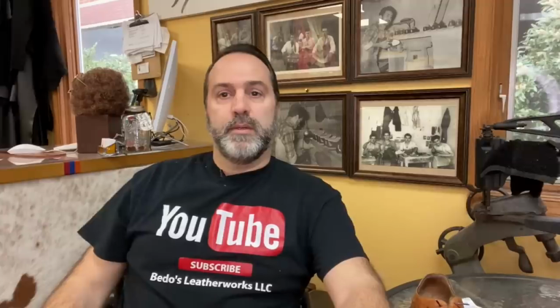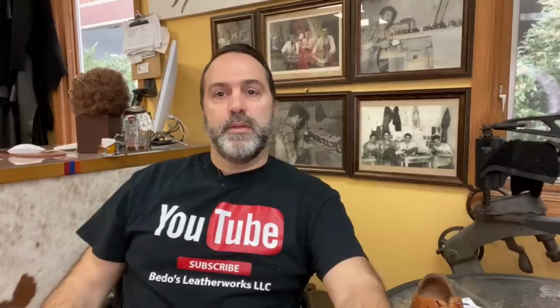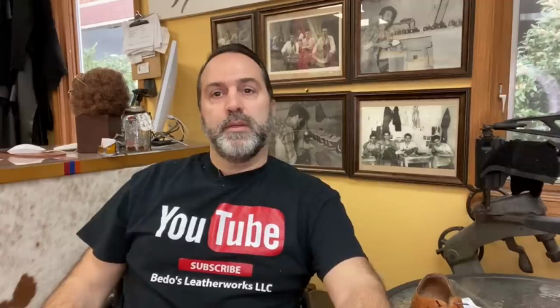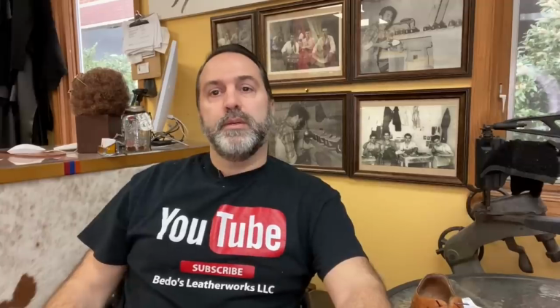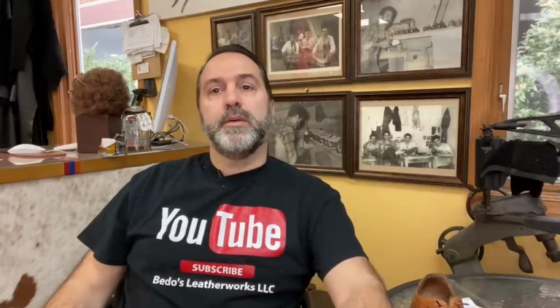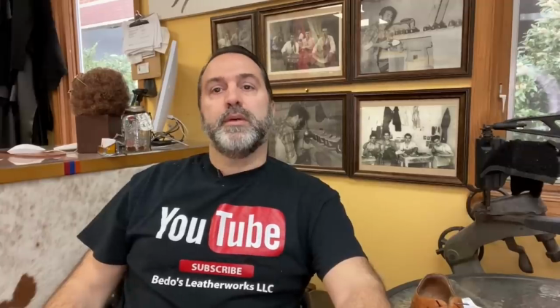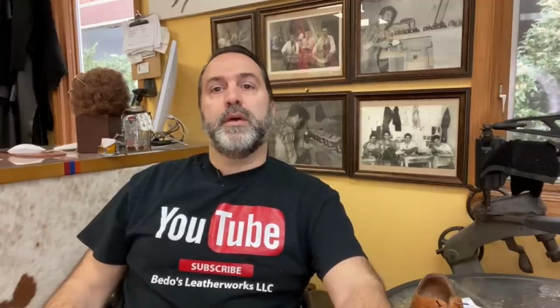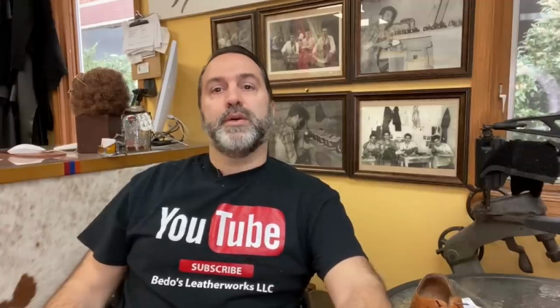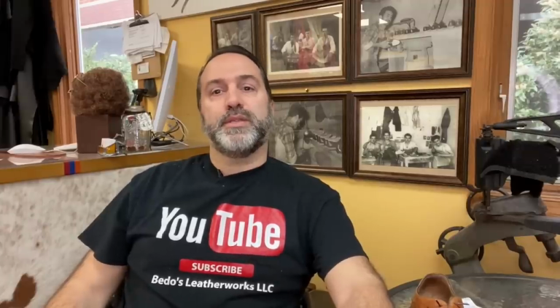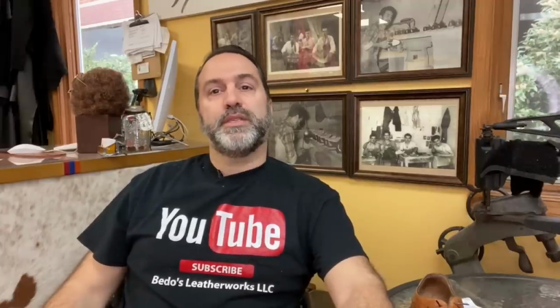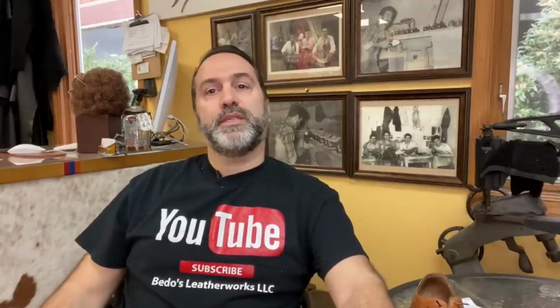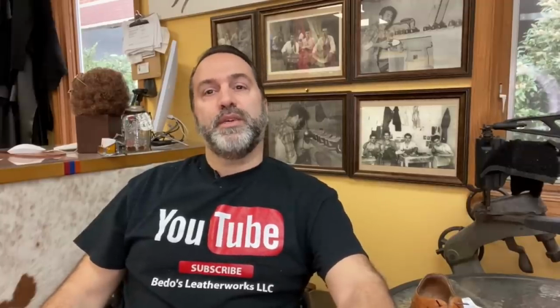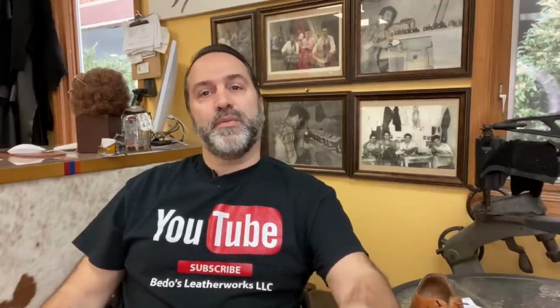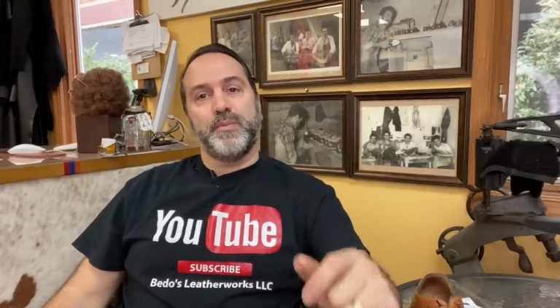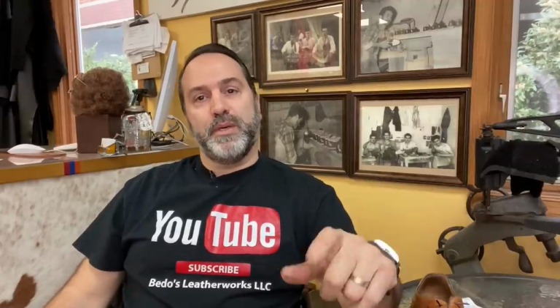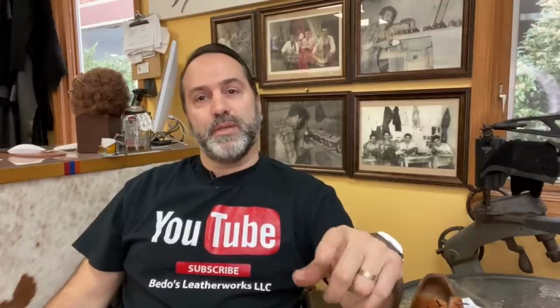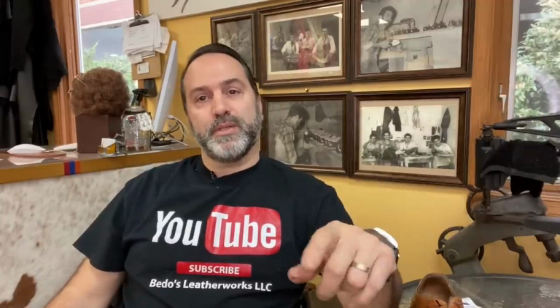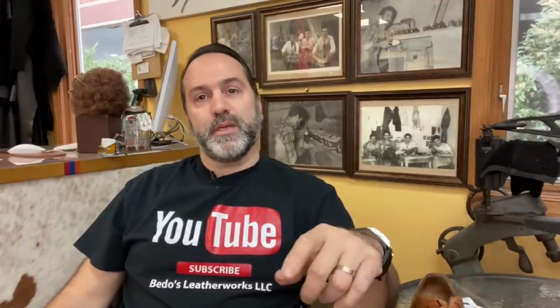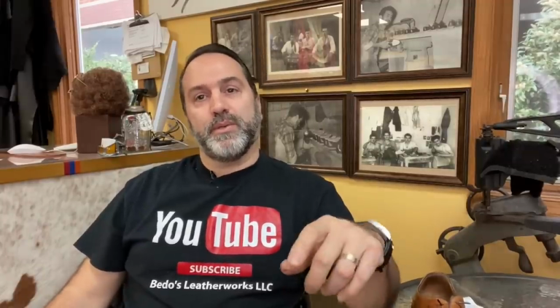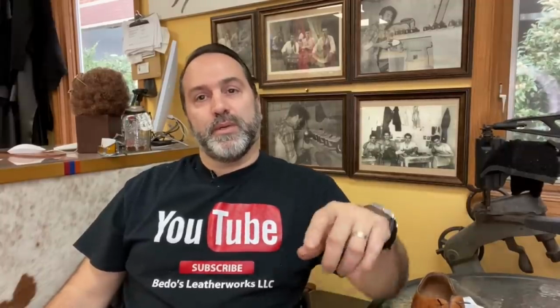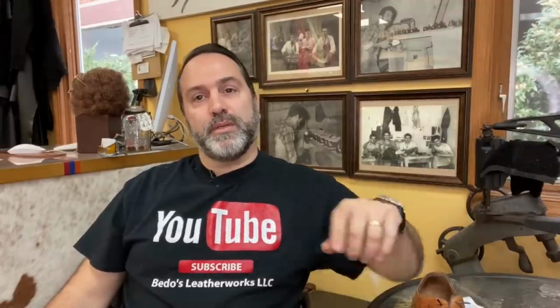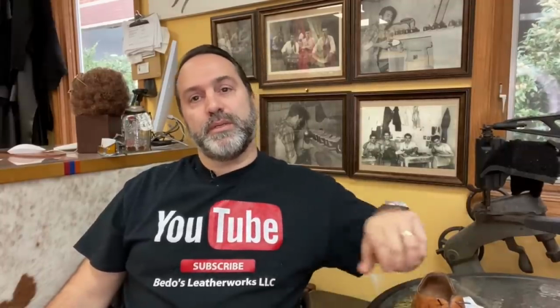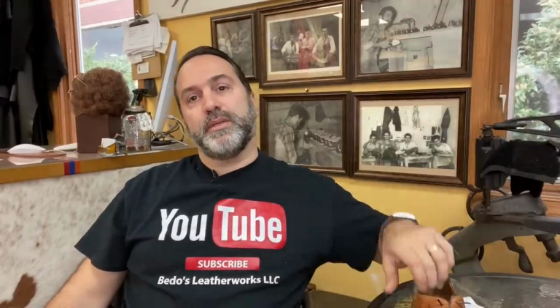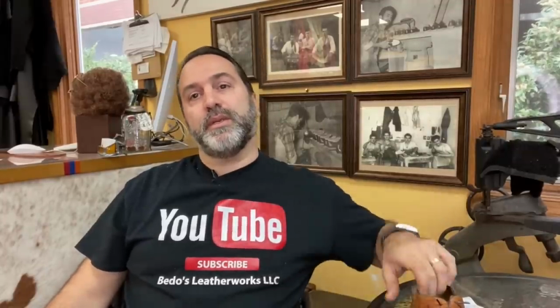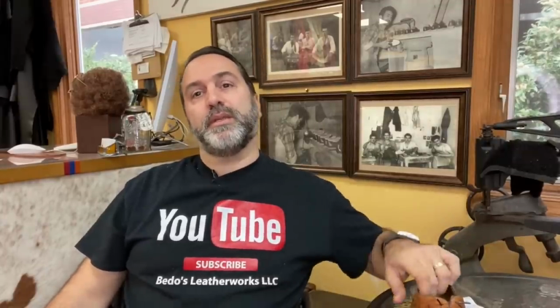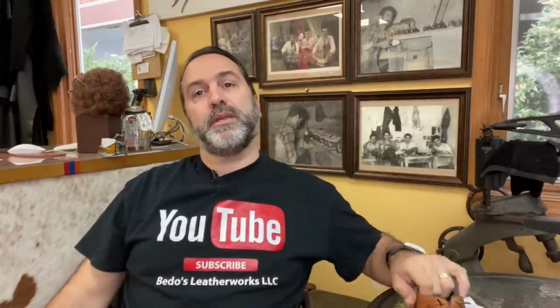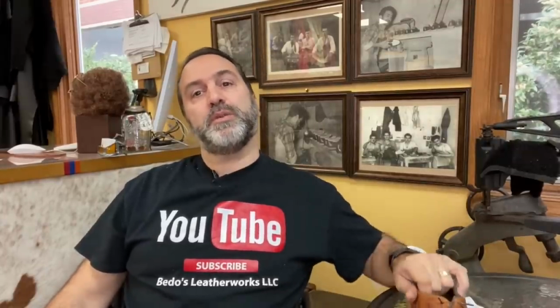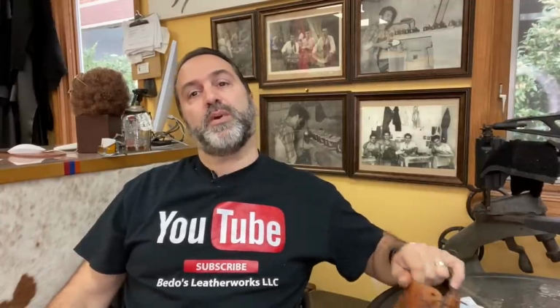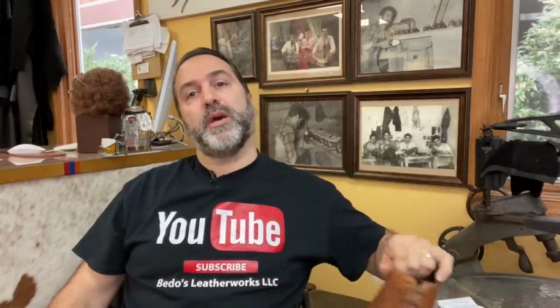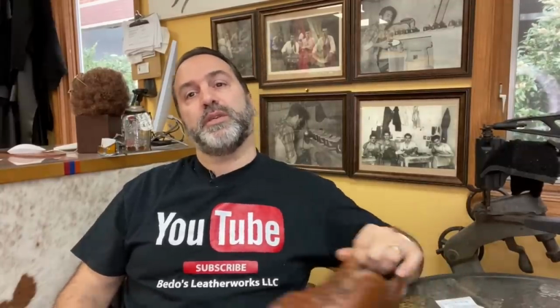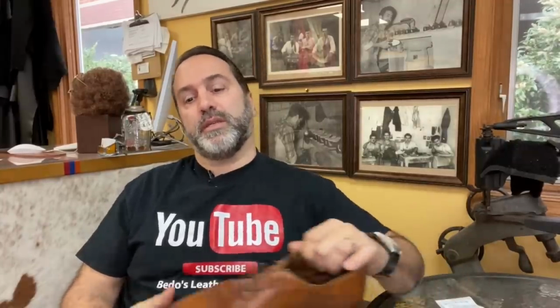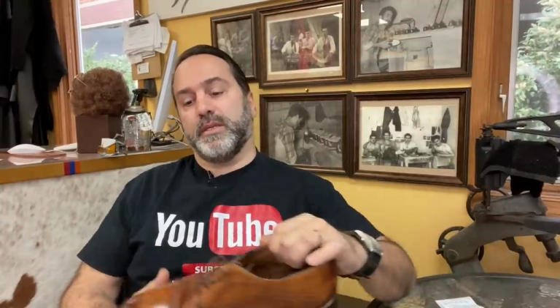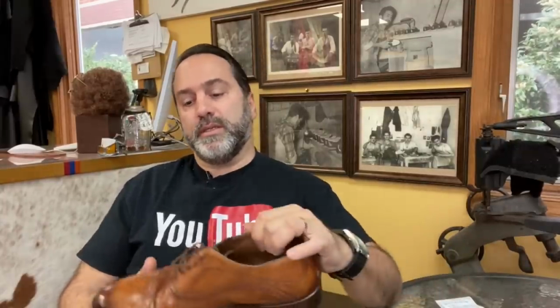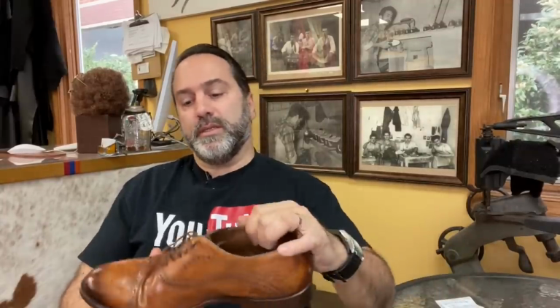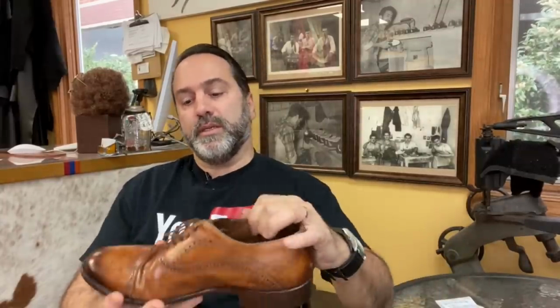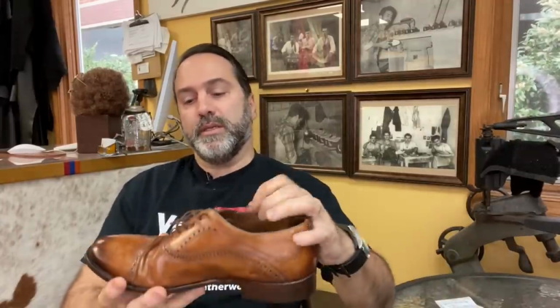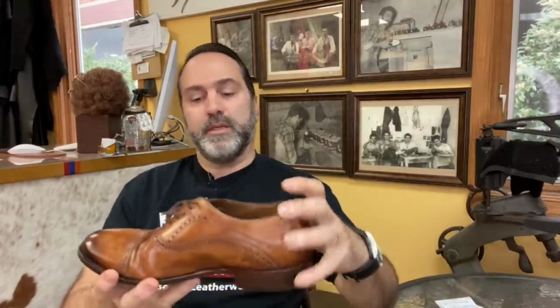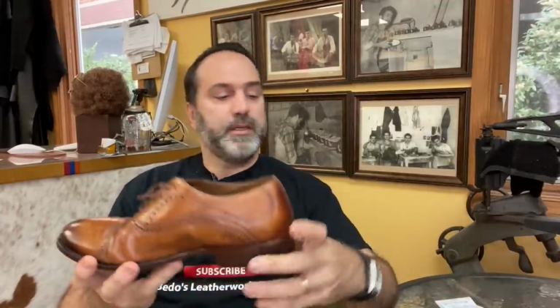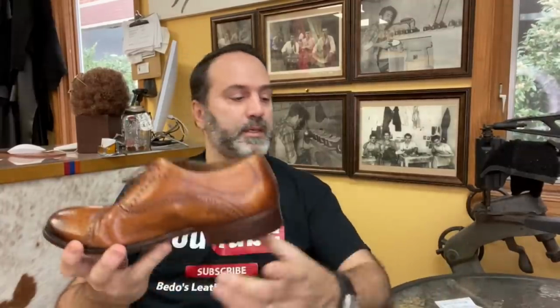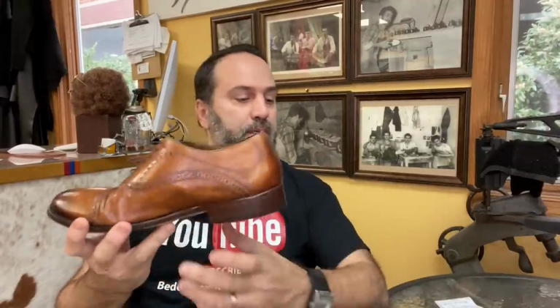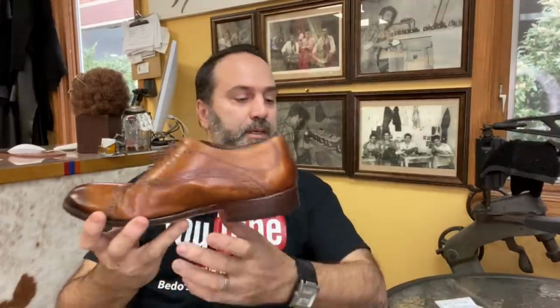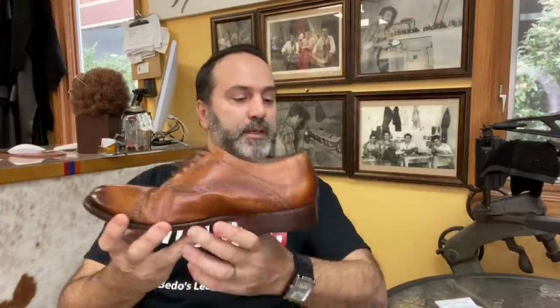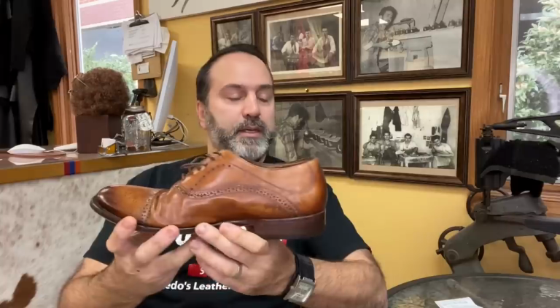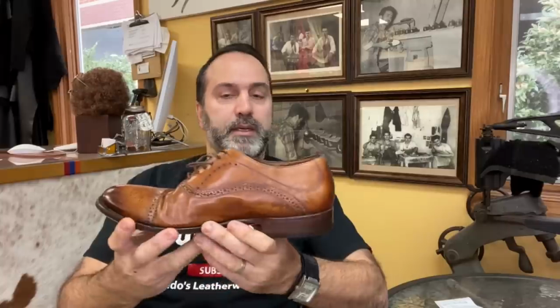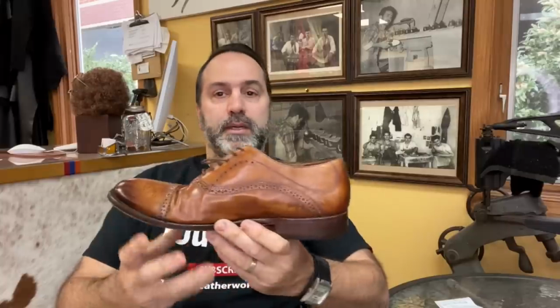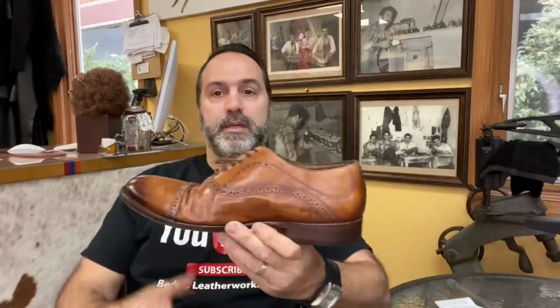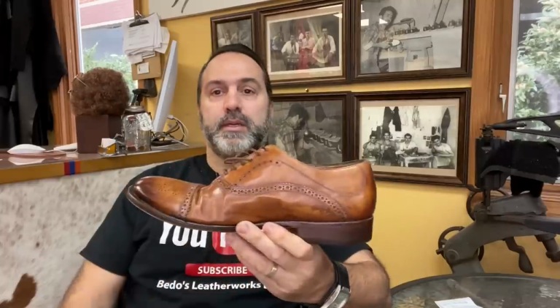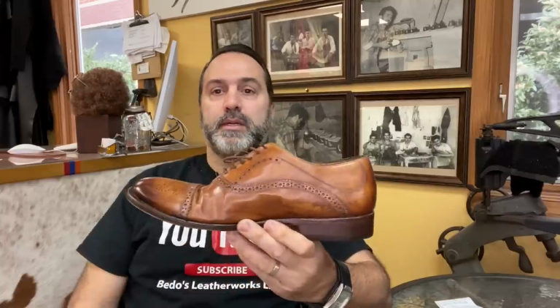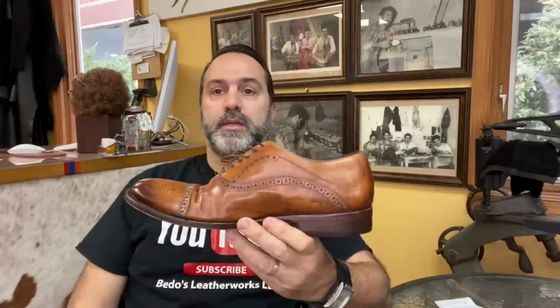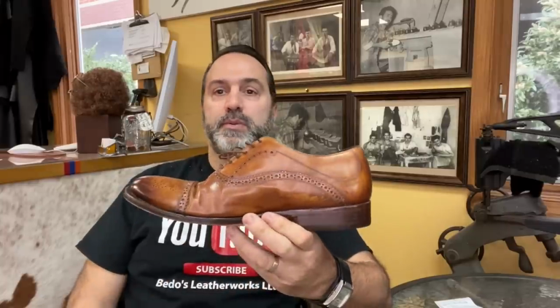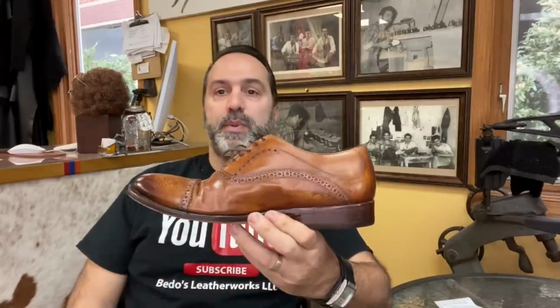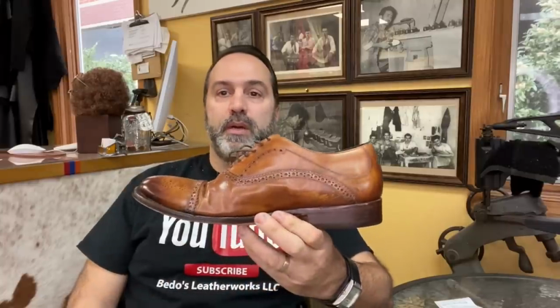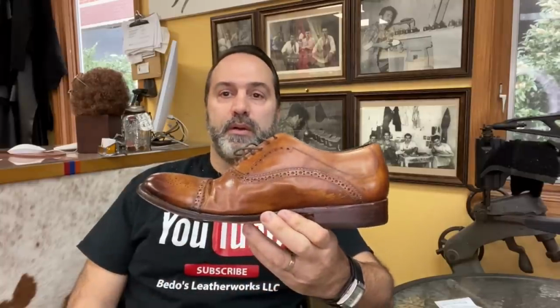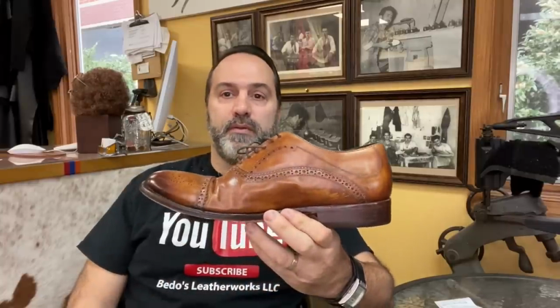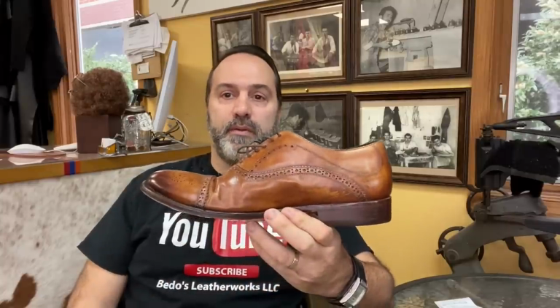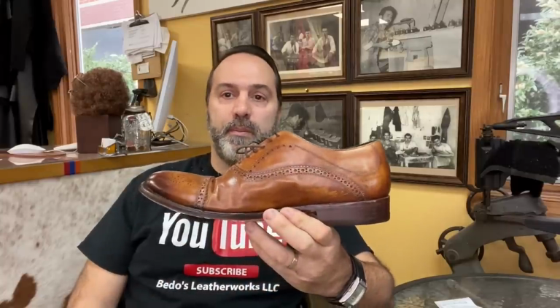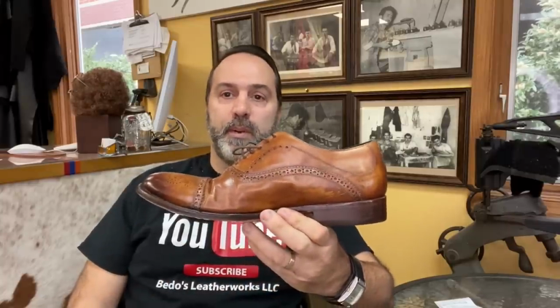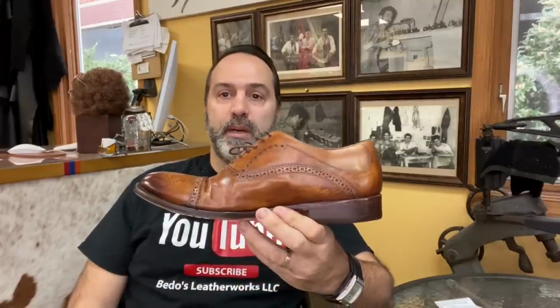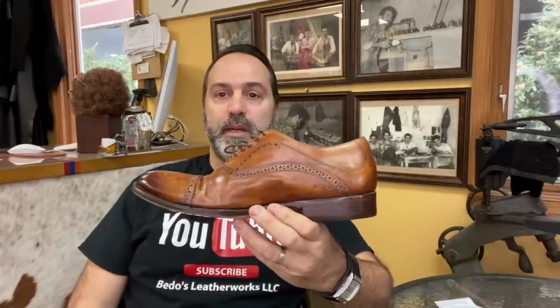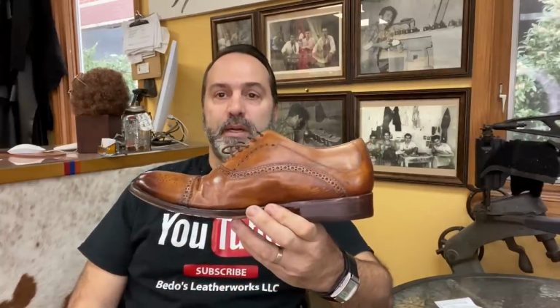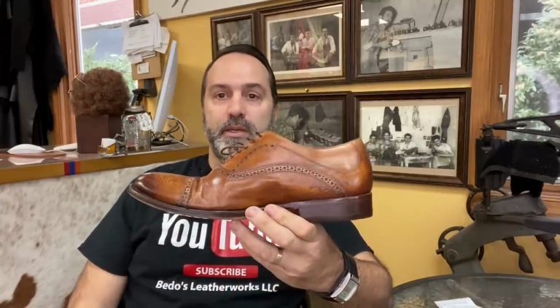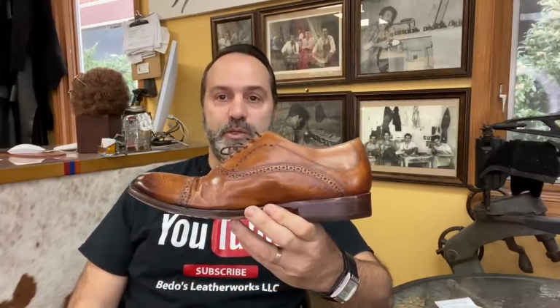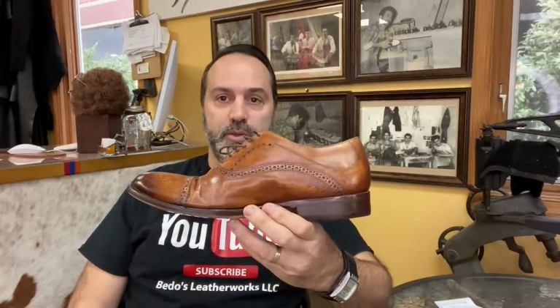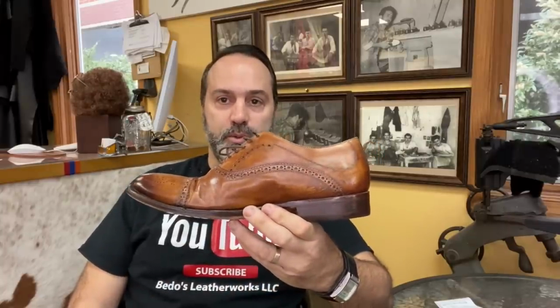Hello, this is Steve from Beto's Leatherworks, and today's project is this pair of Magnani shoes.